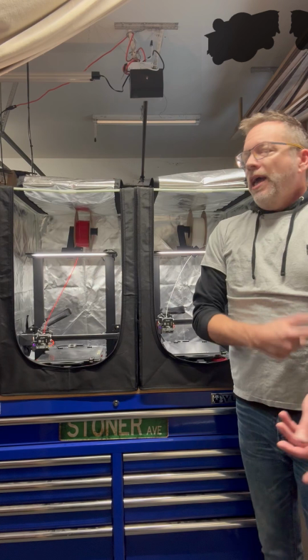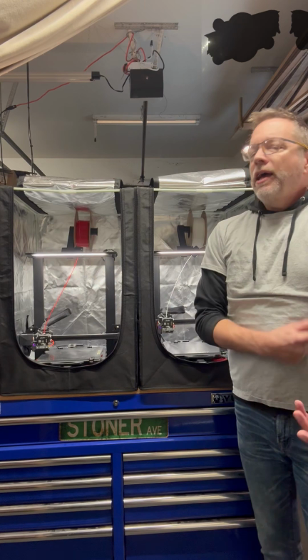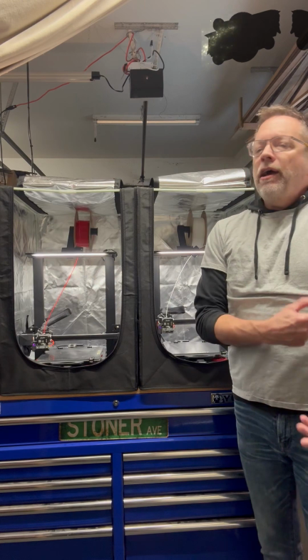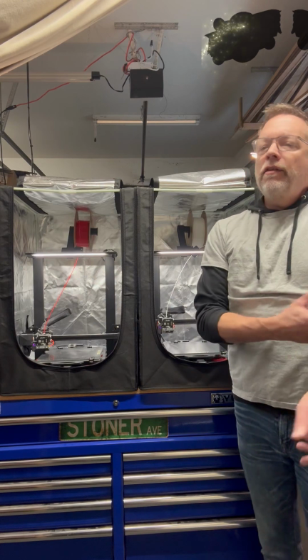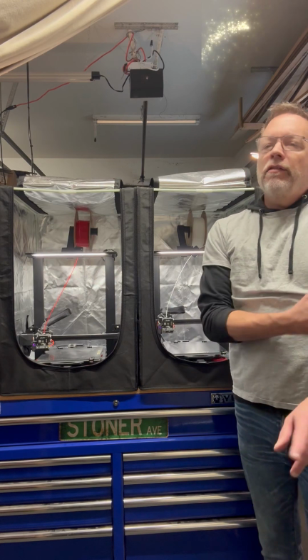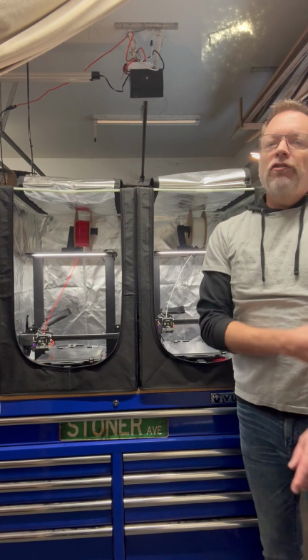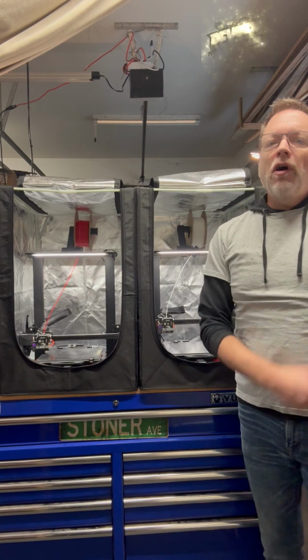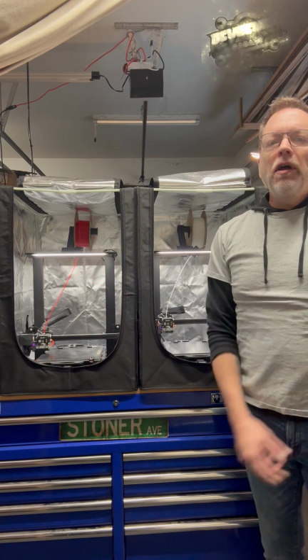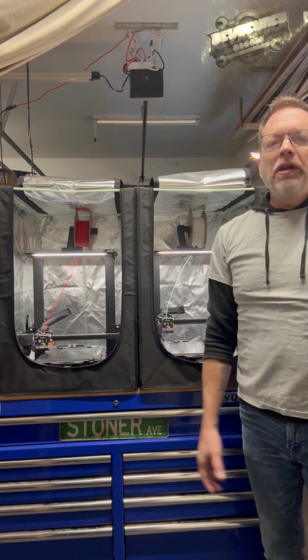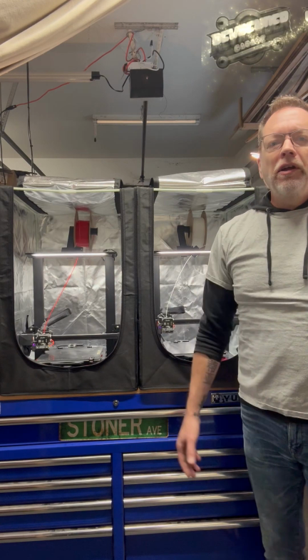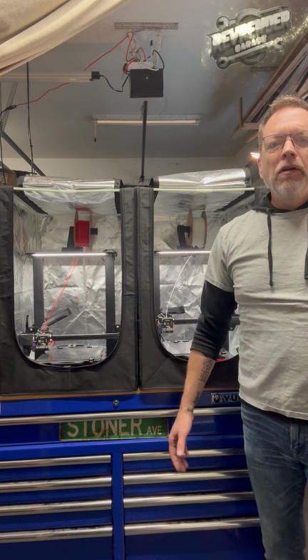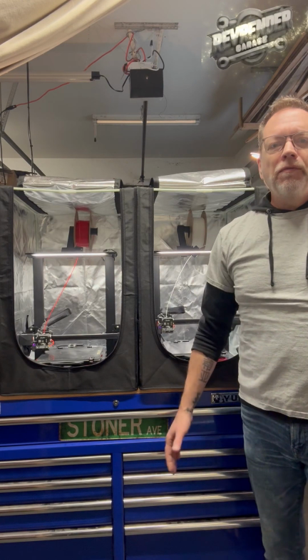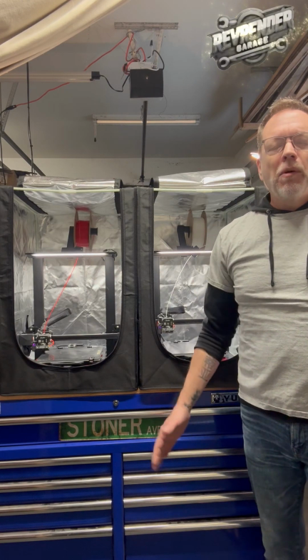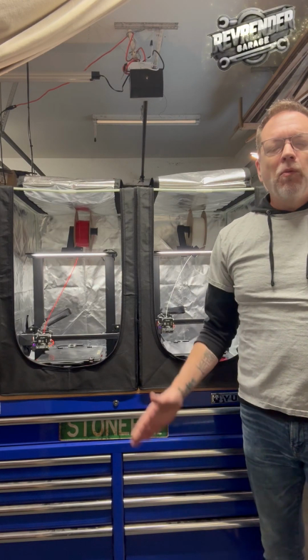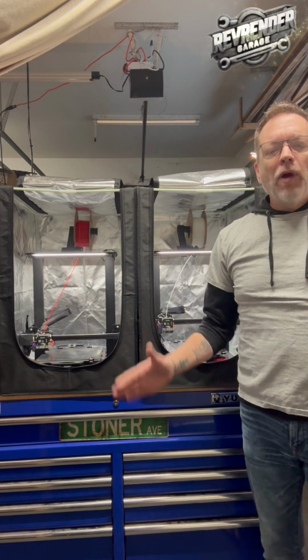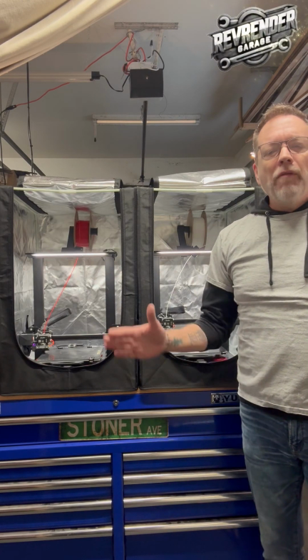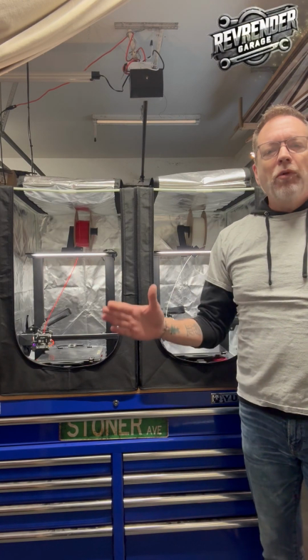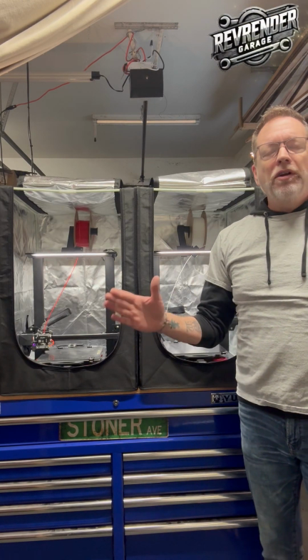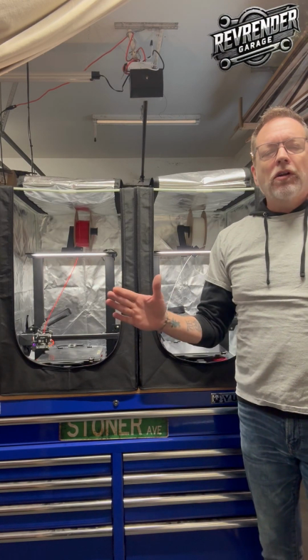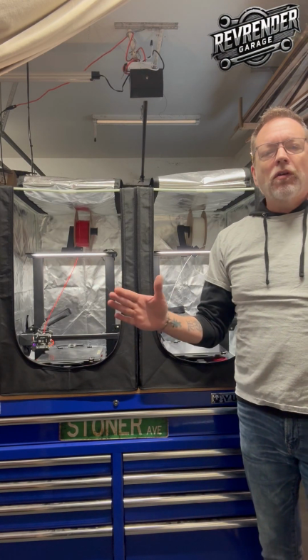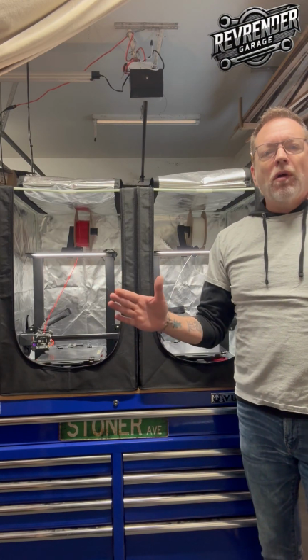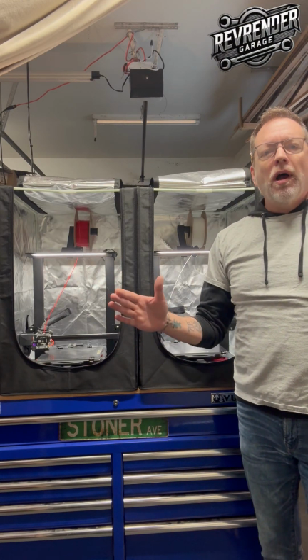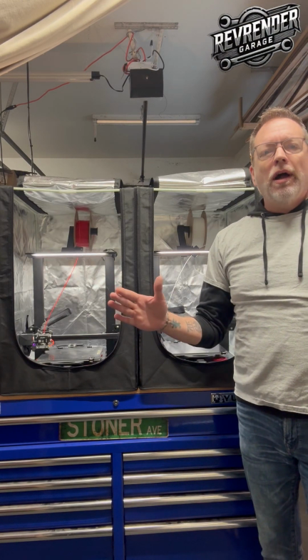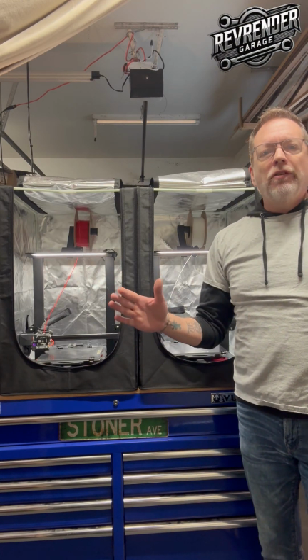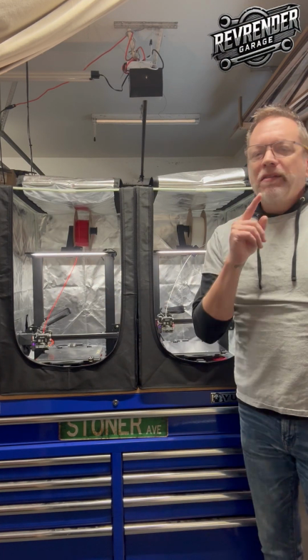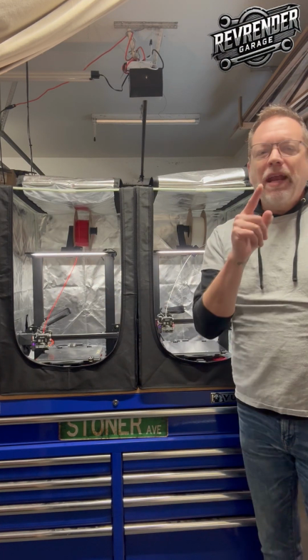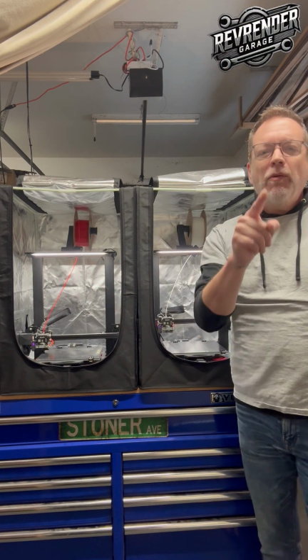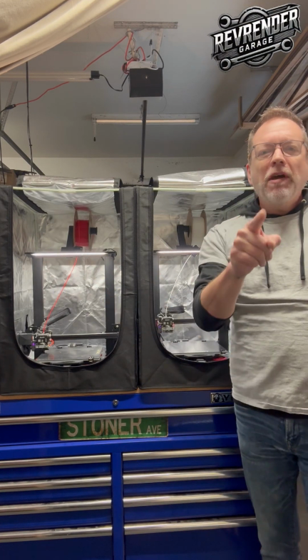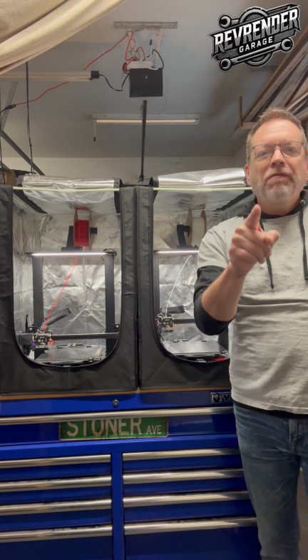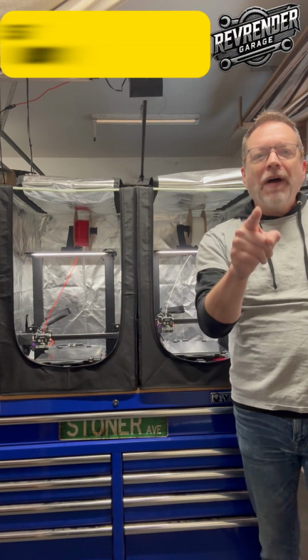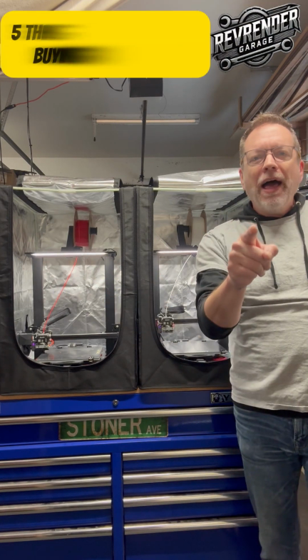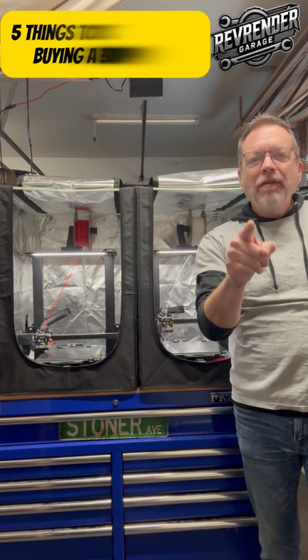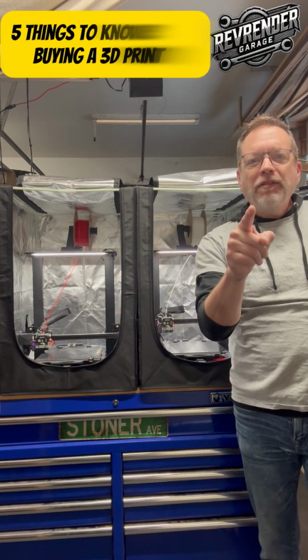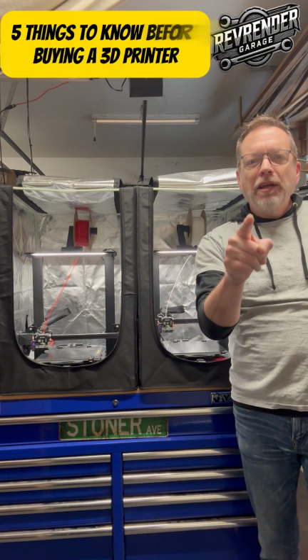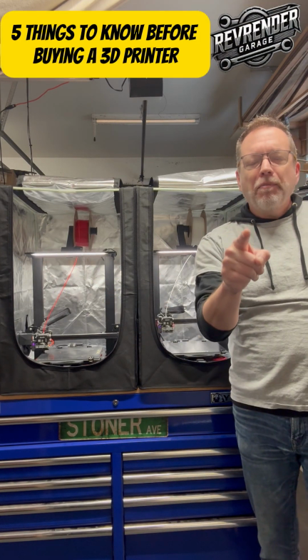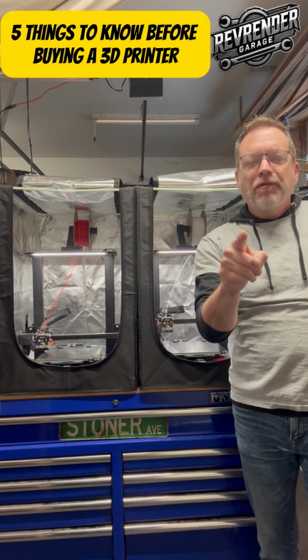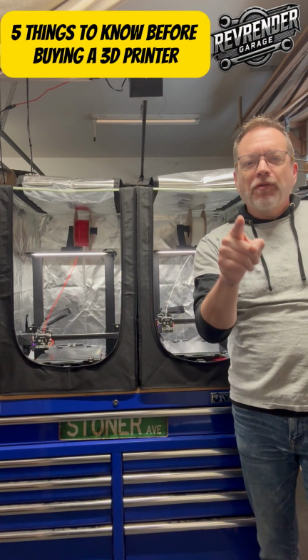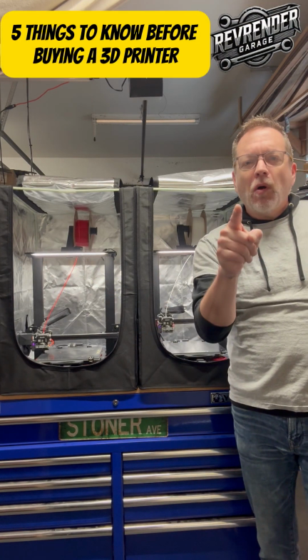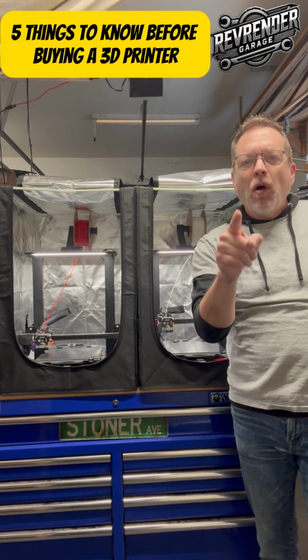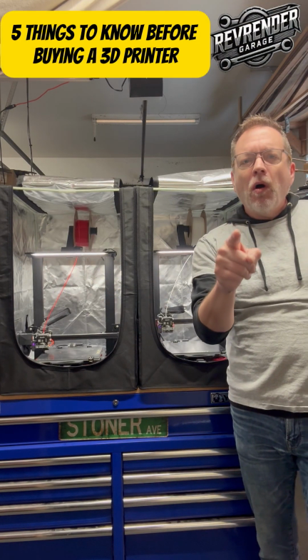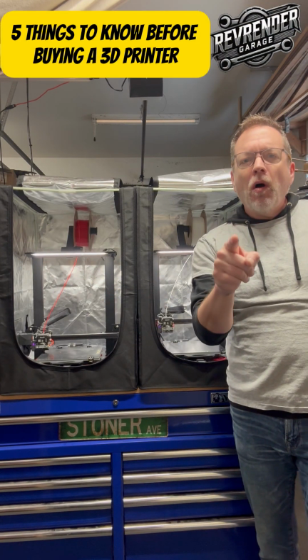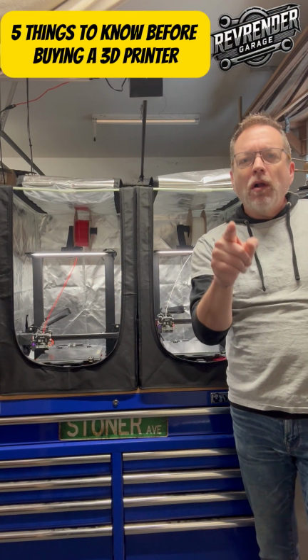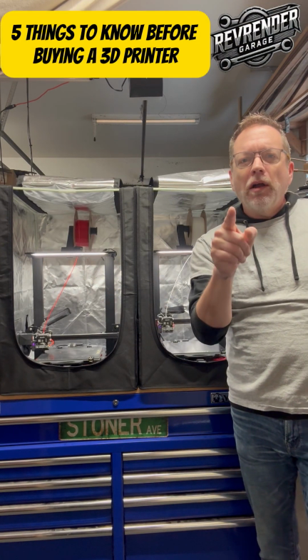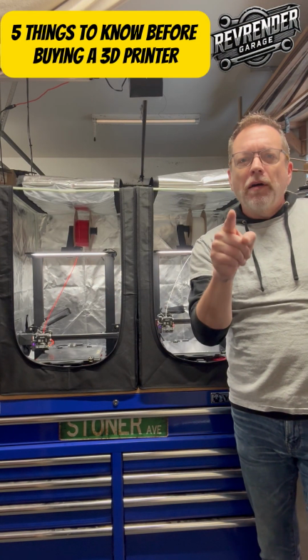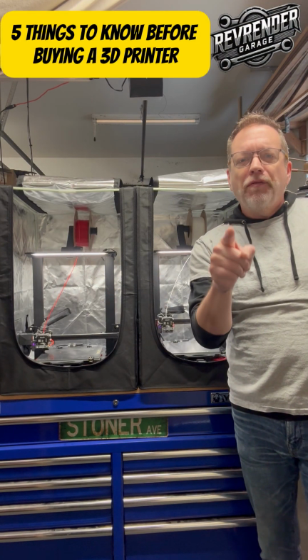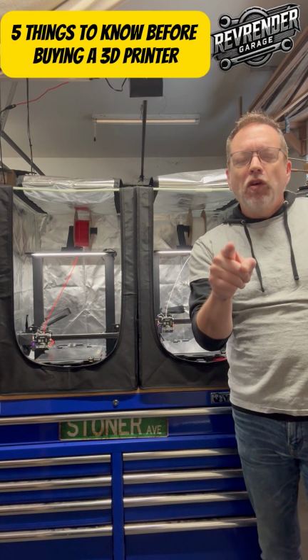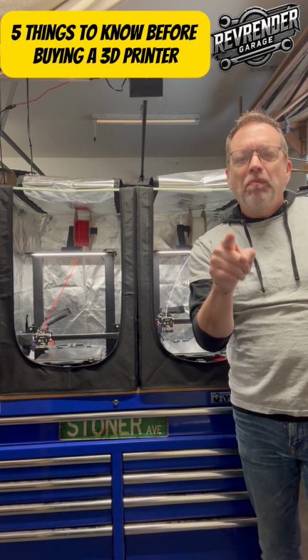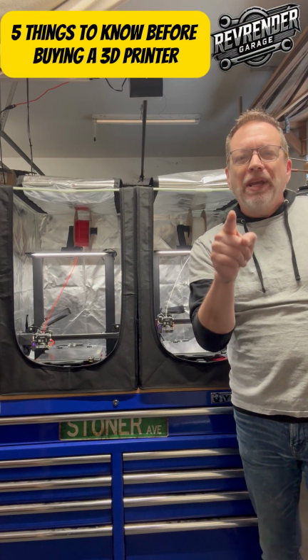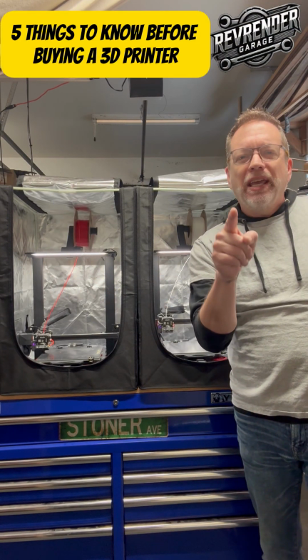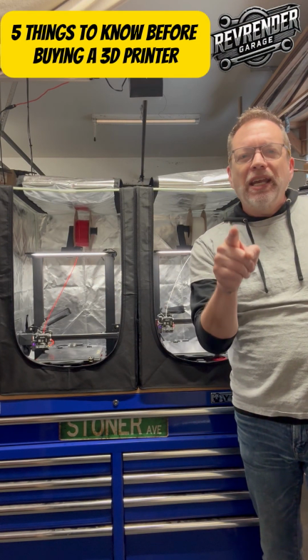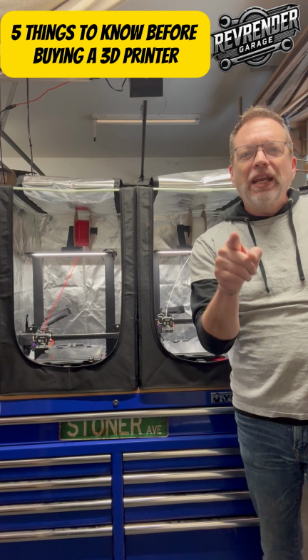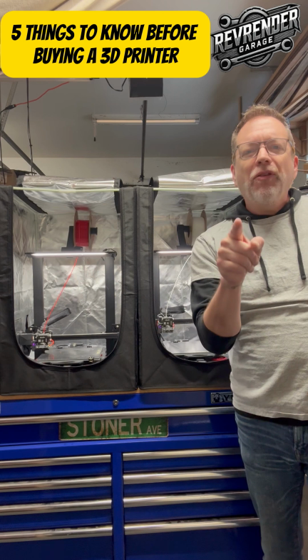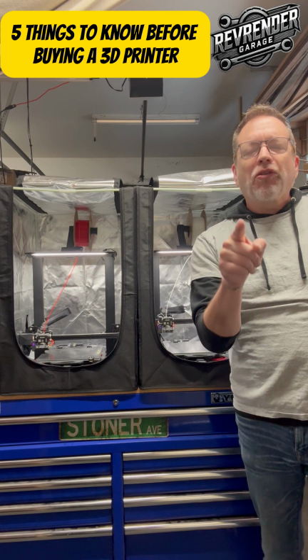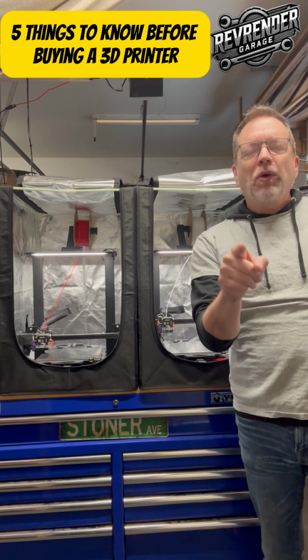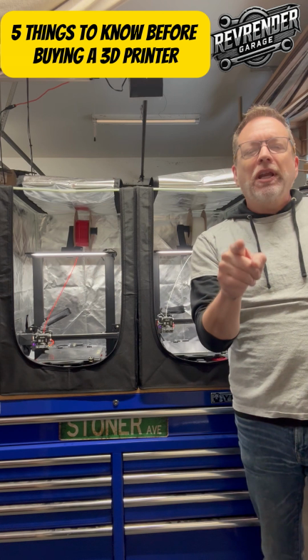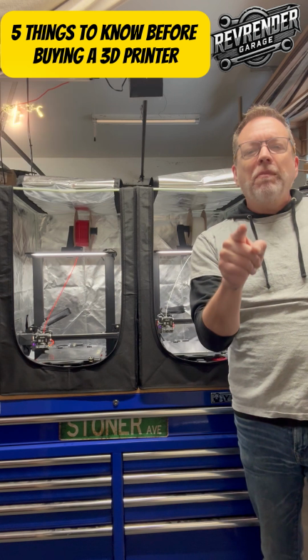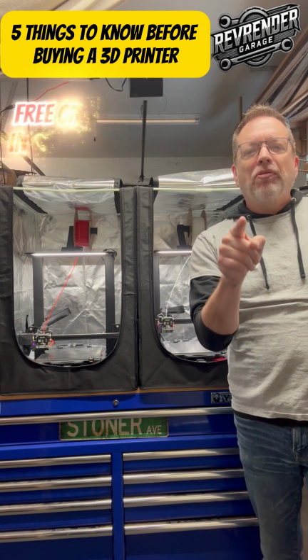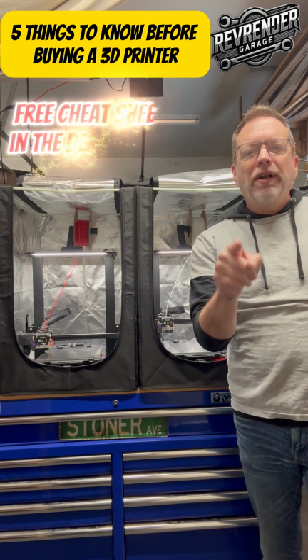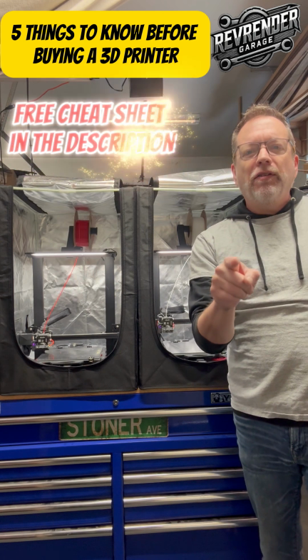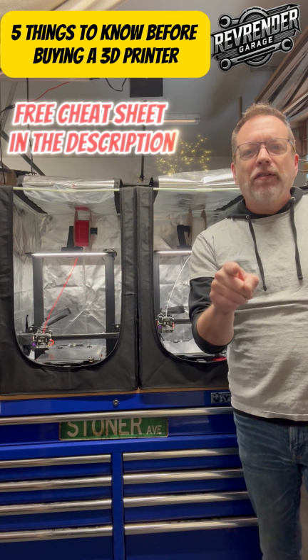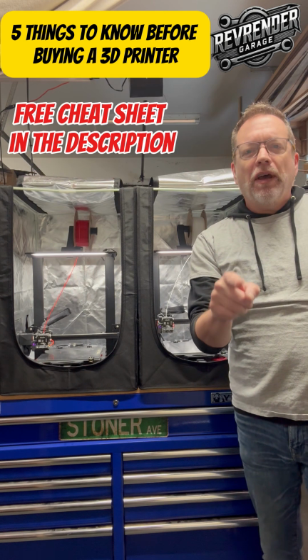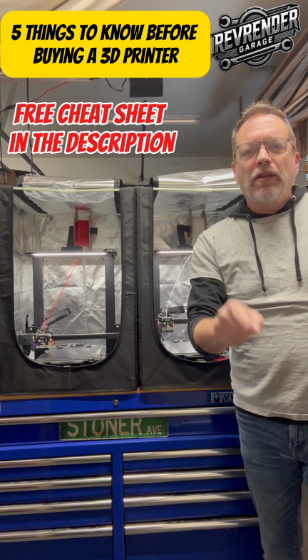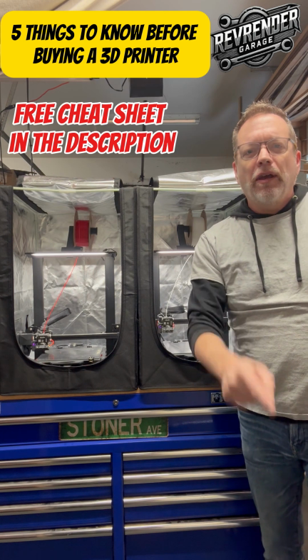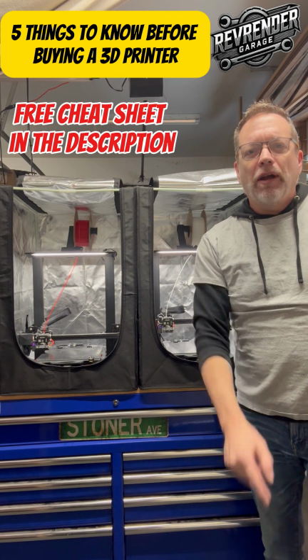Hey guys, Sean here from RevRender Garage. Today we have five tips for all of you beginning 3D printers out there.